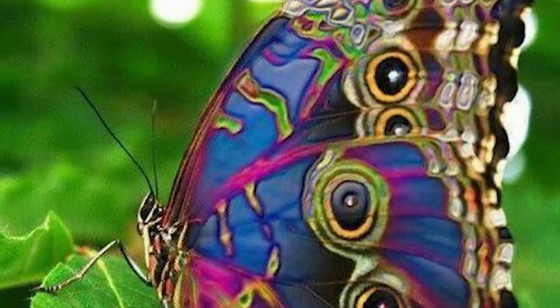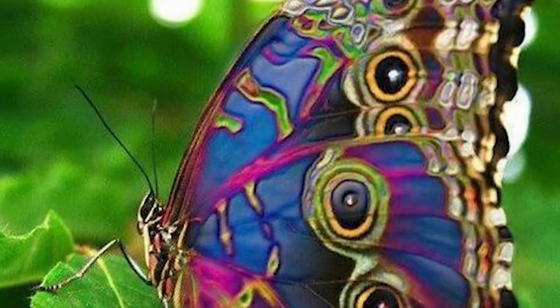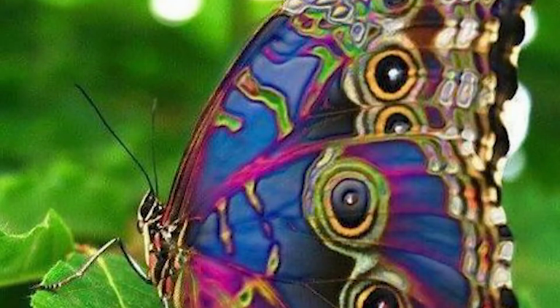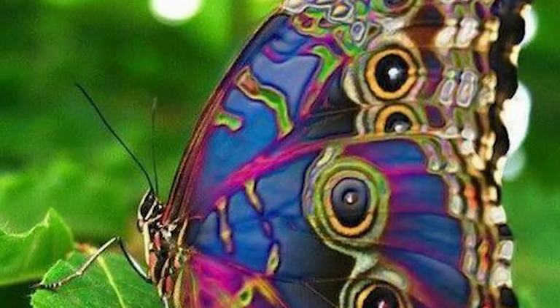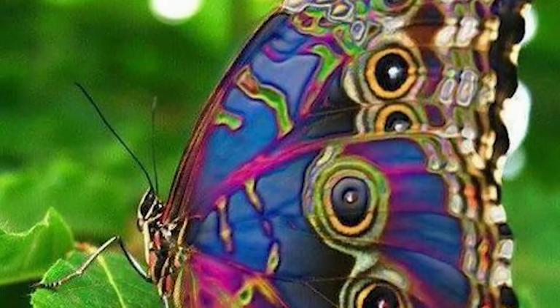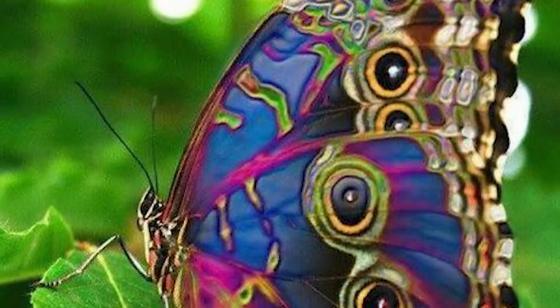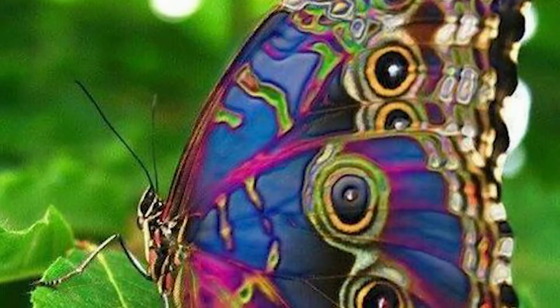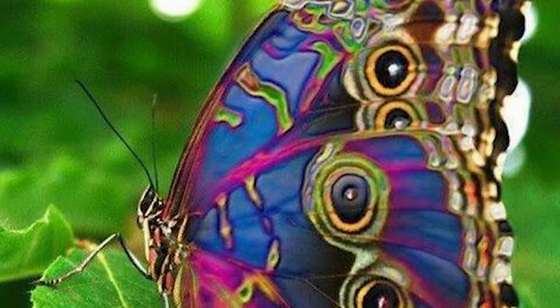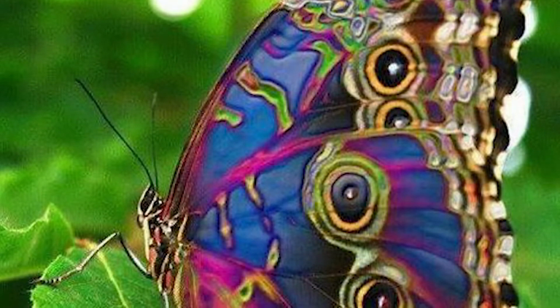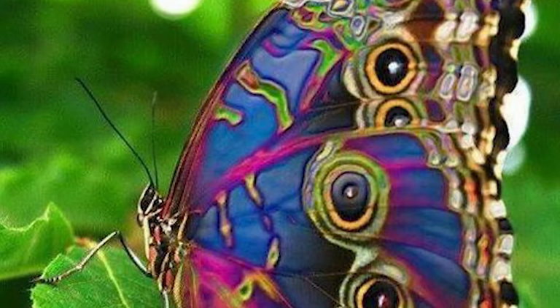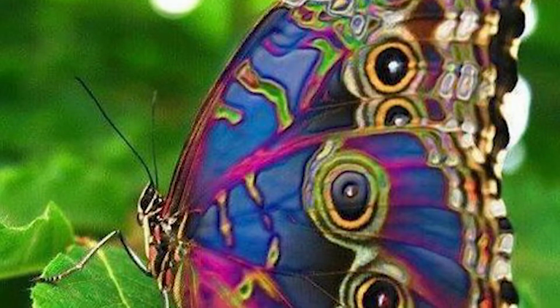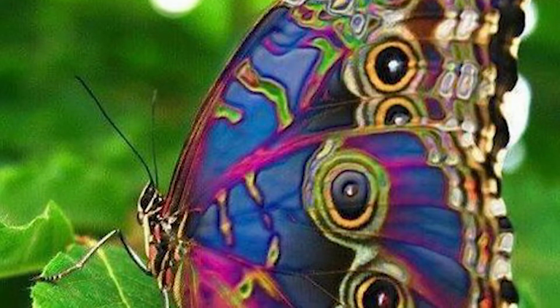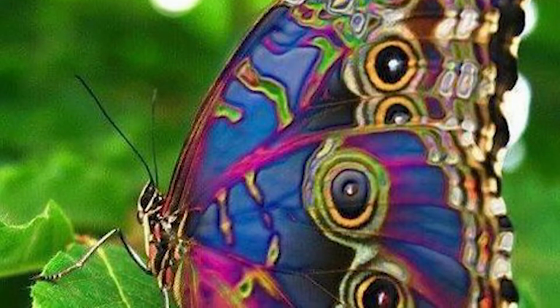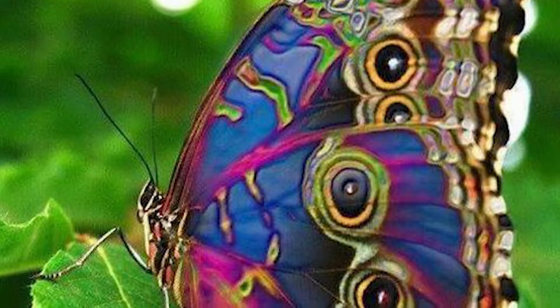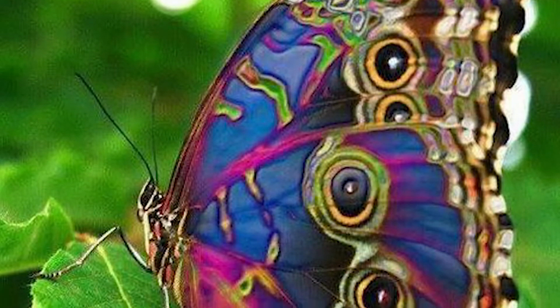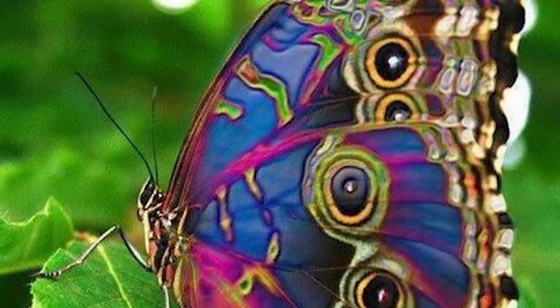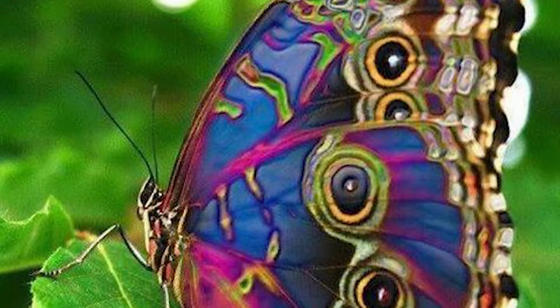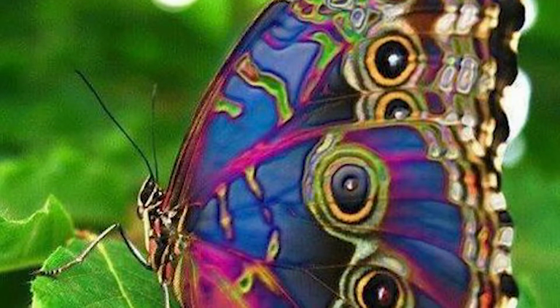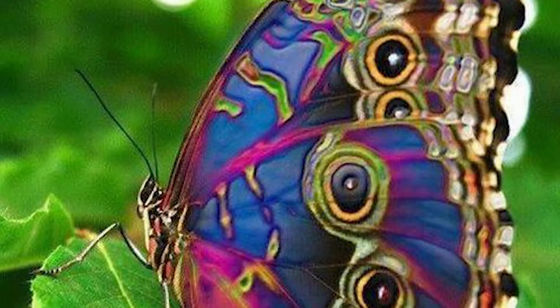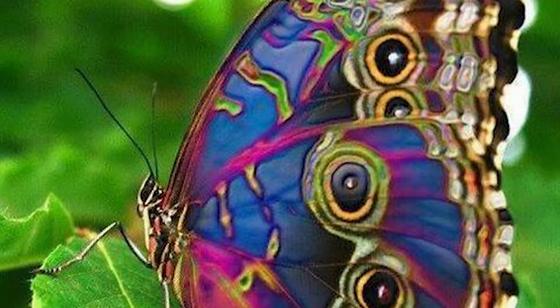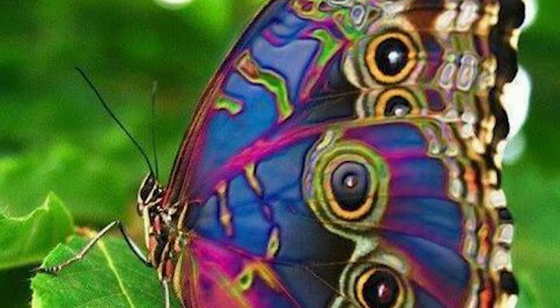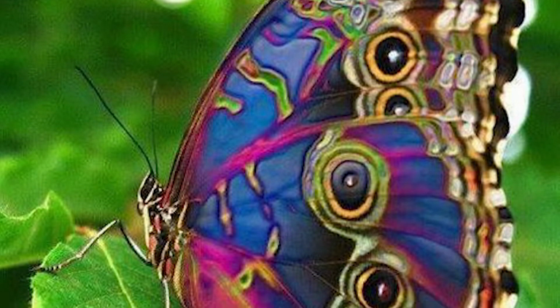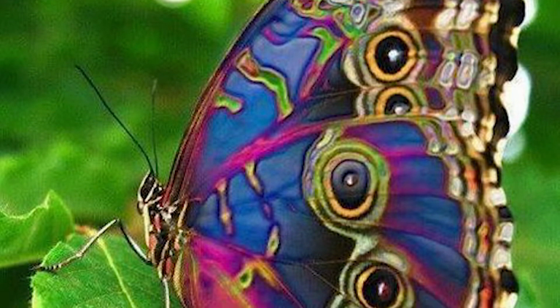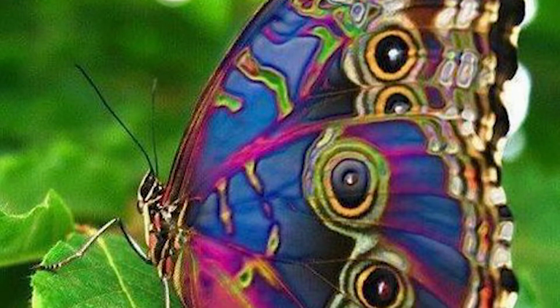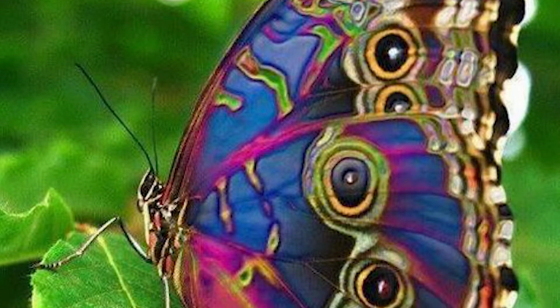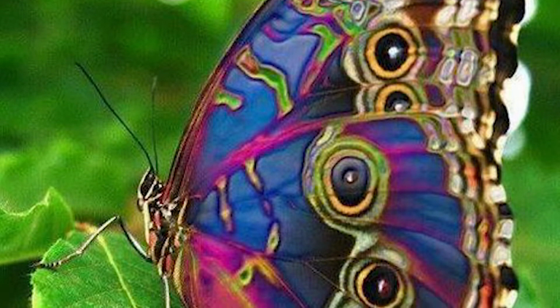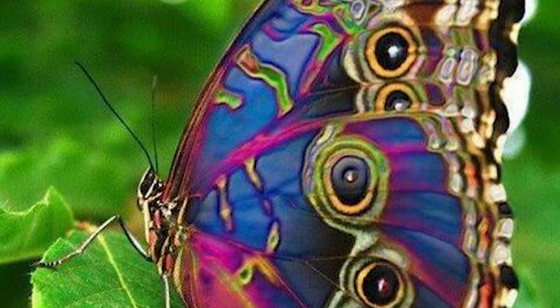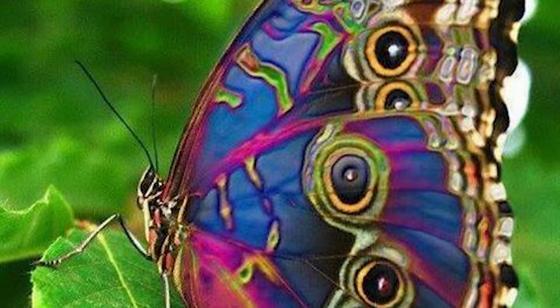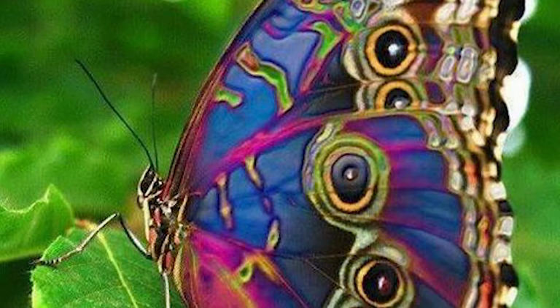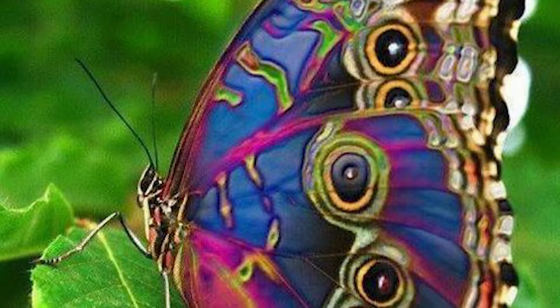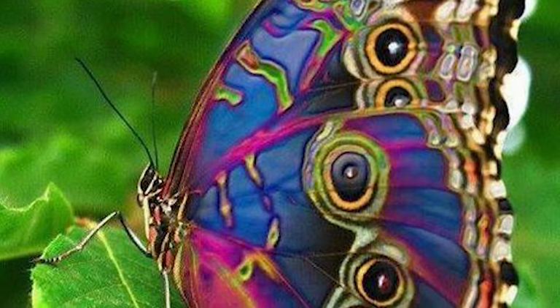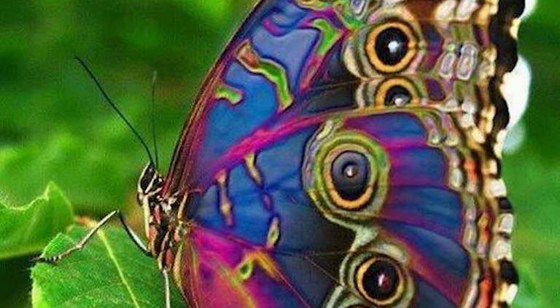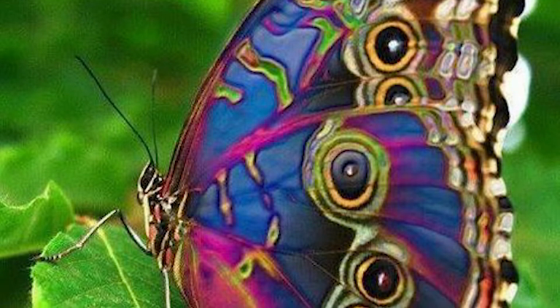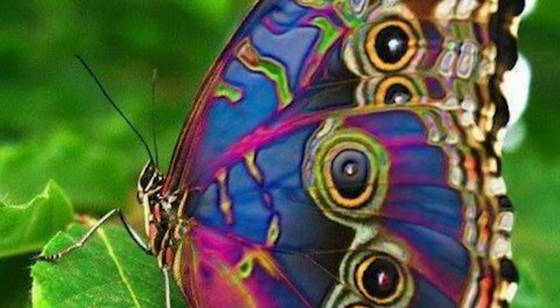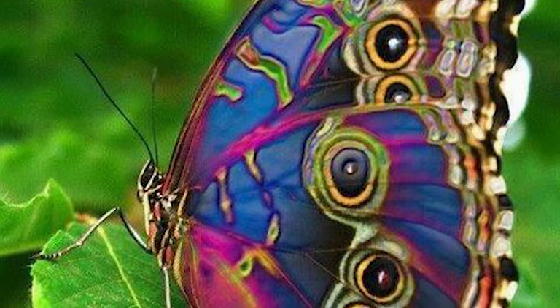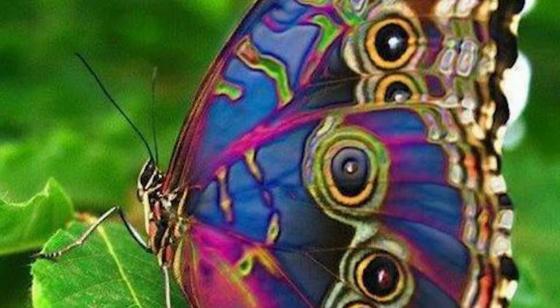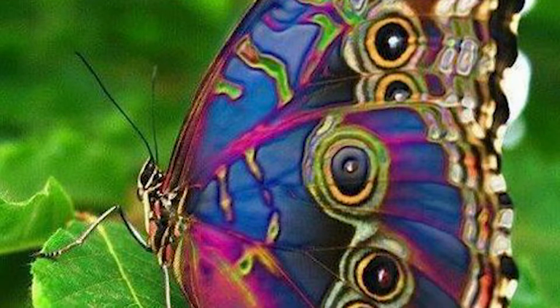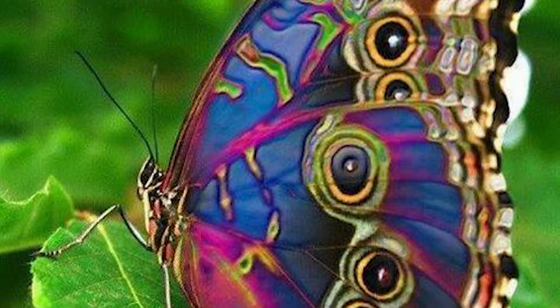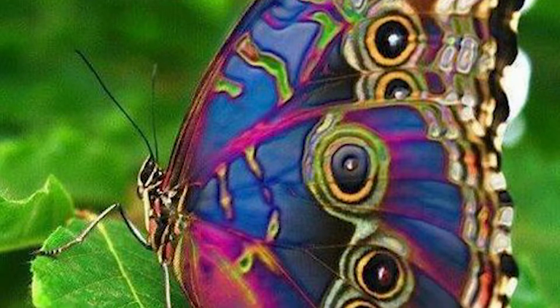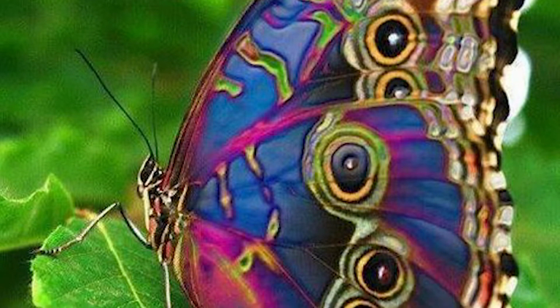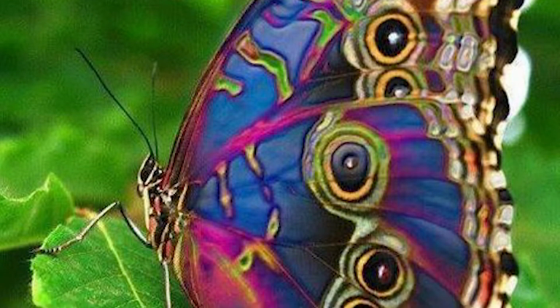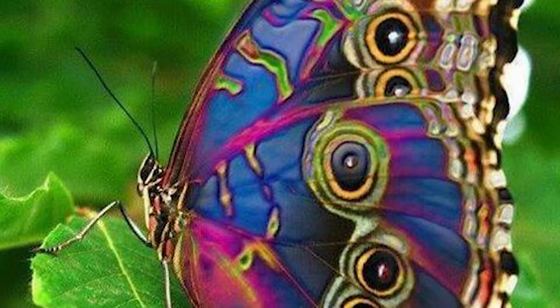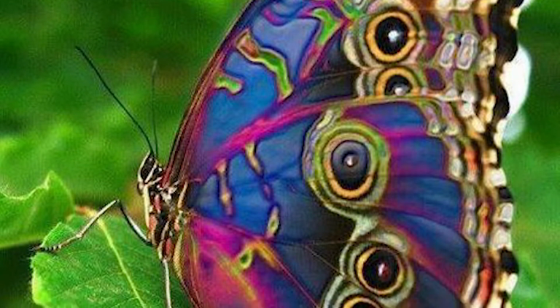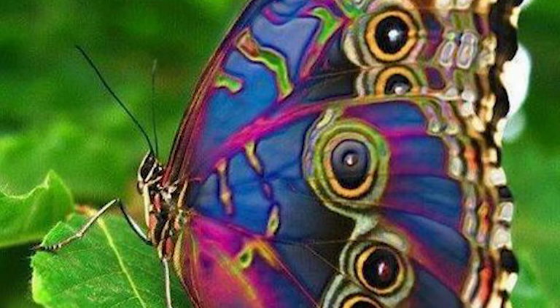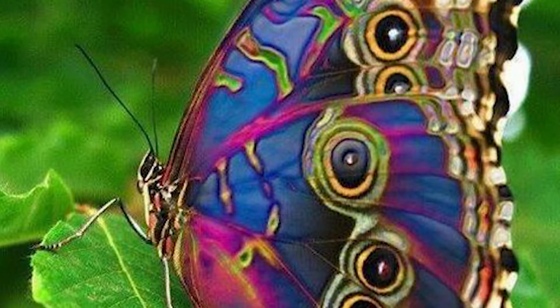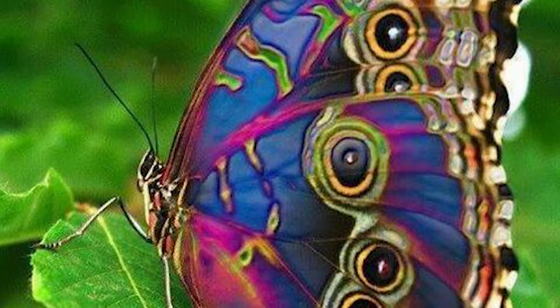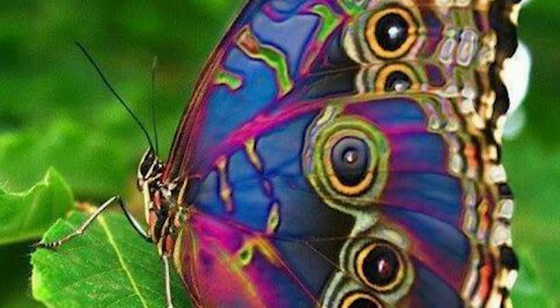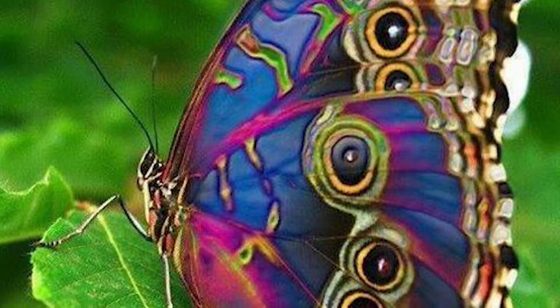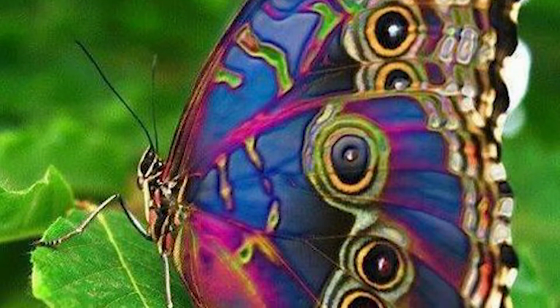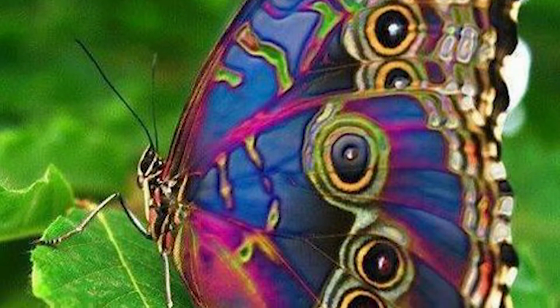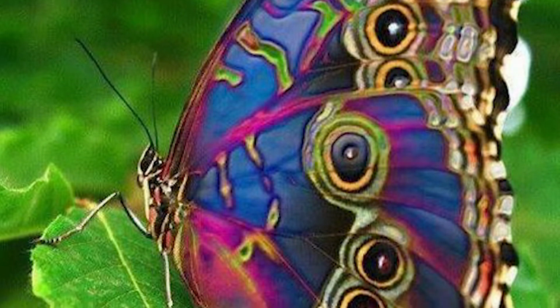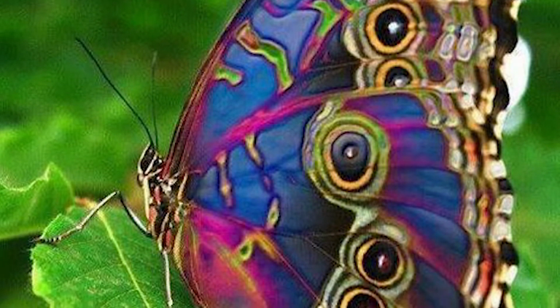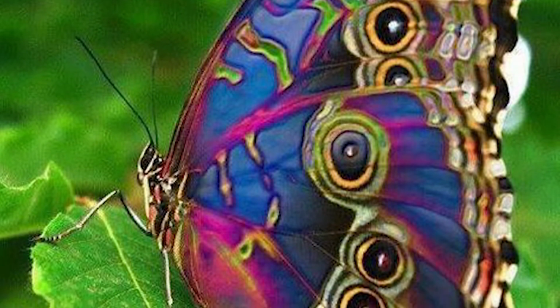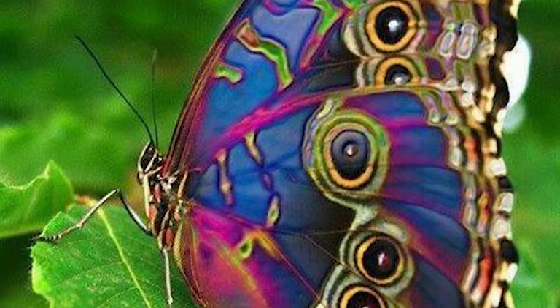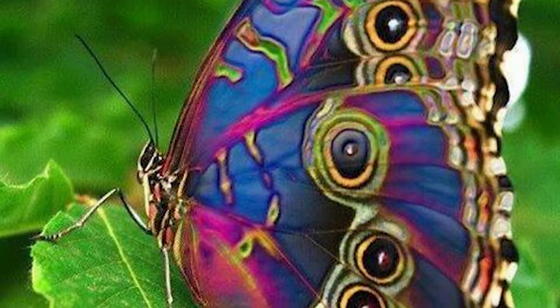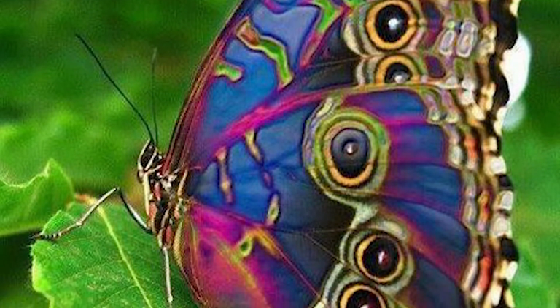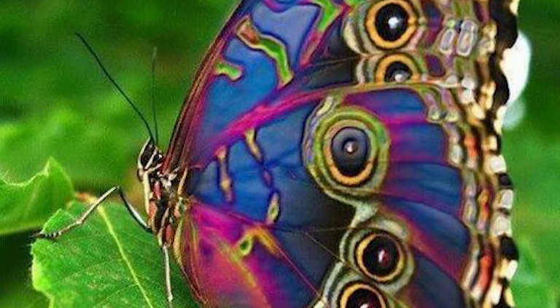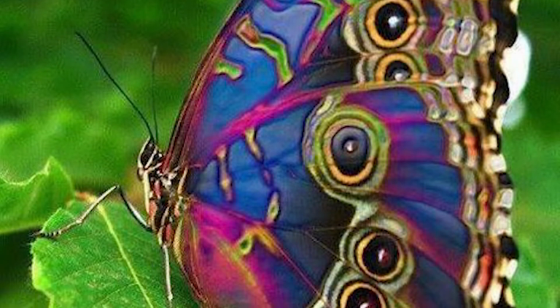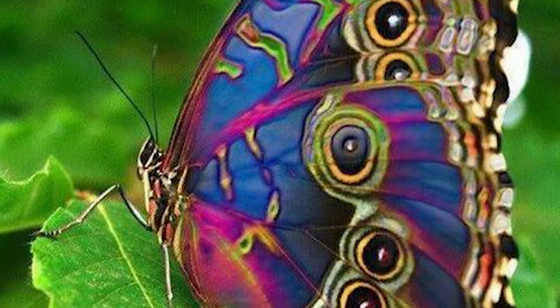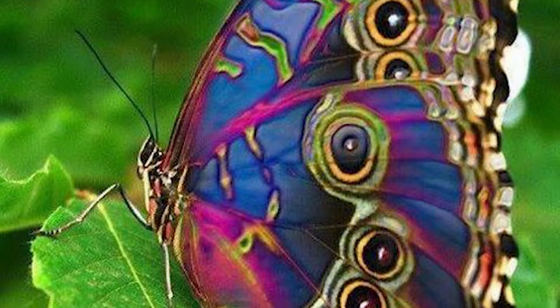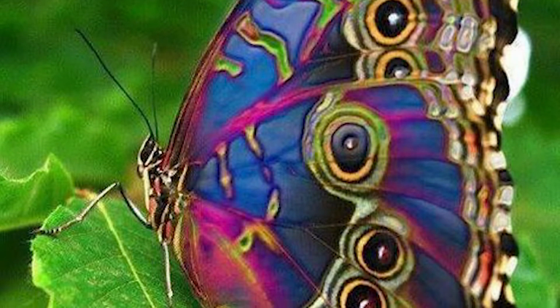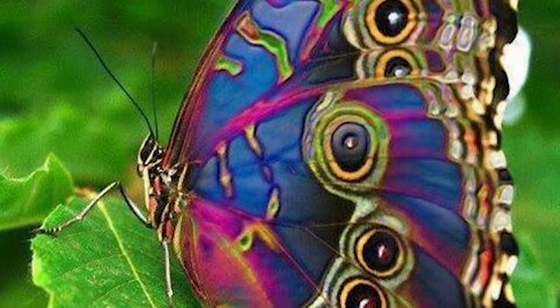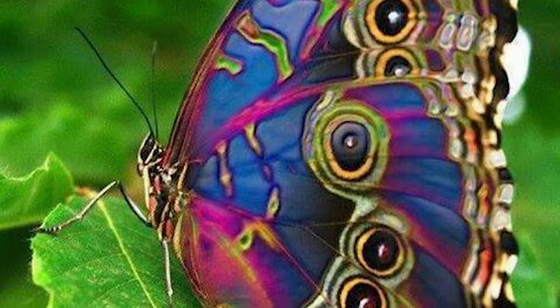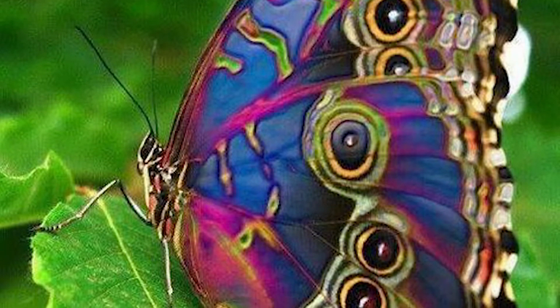Butterflies have smooth slender bodies, knobbed antennae, and many have very colorfully patterned wings.